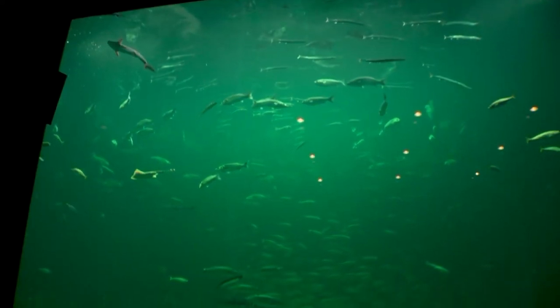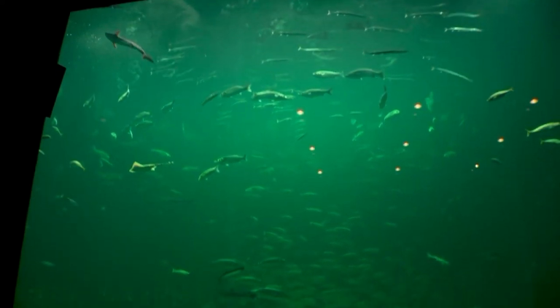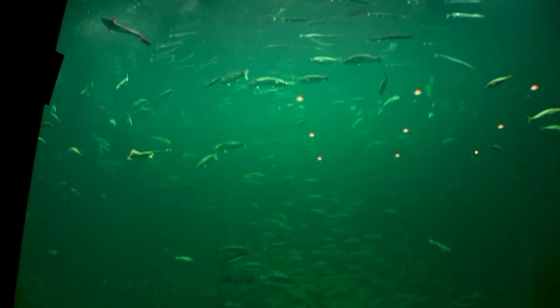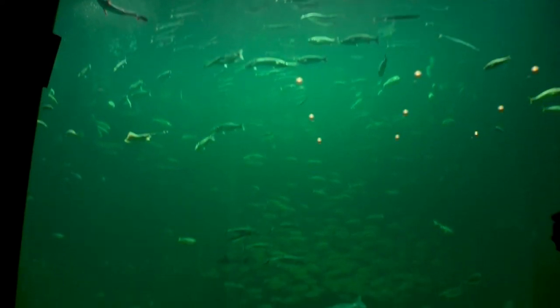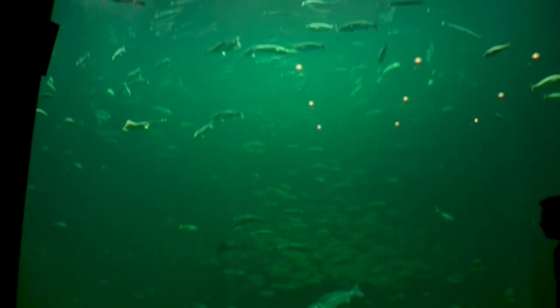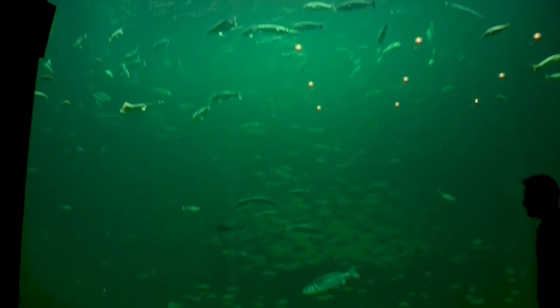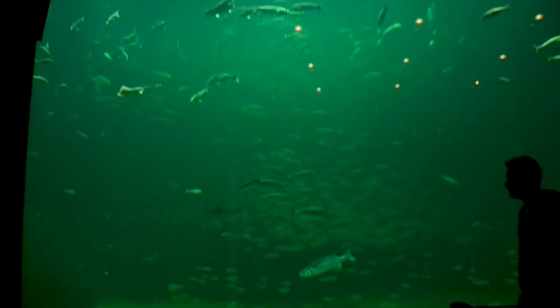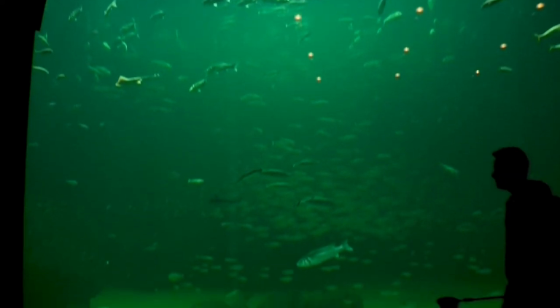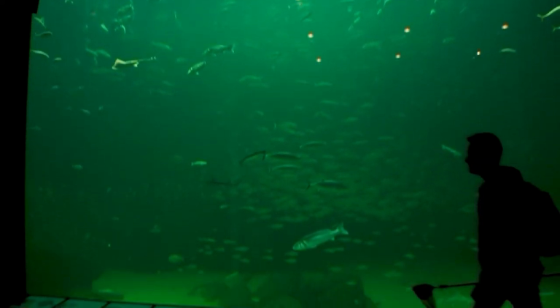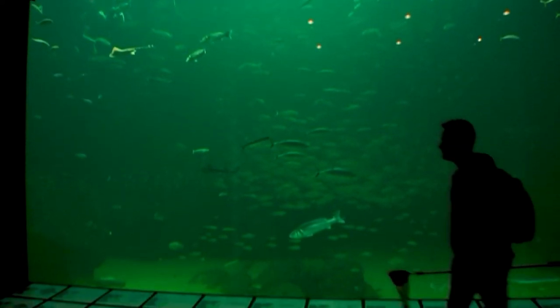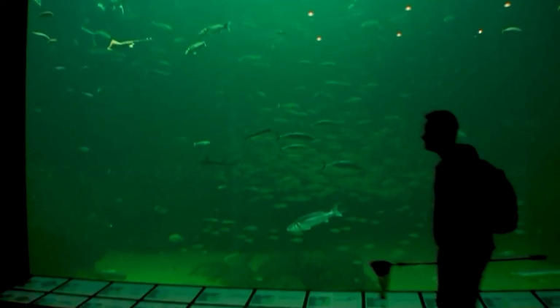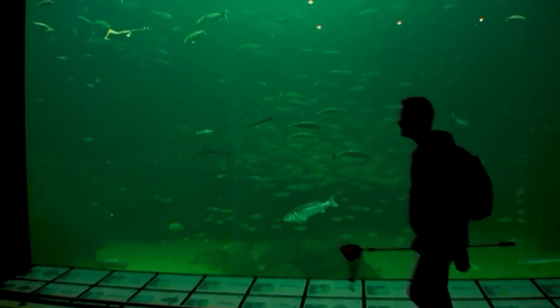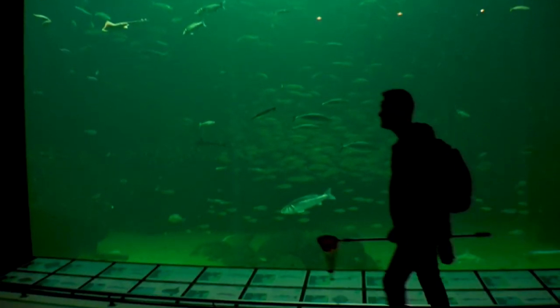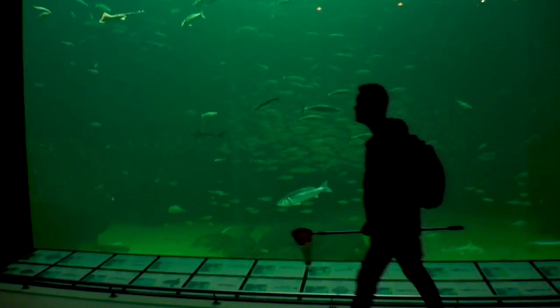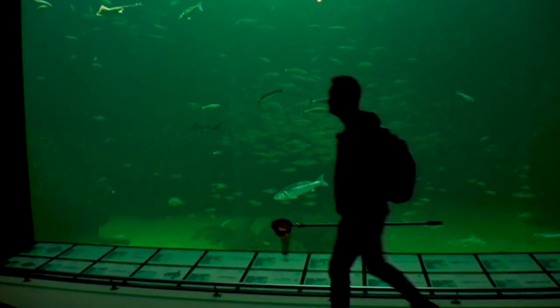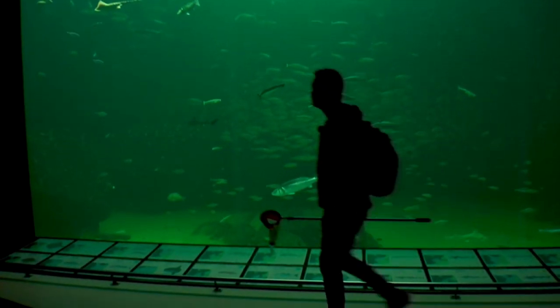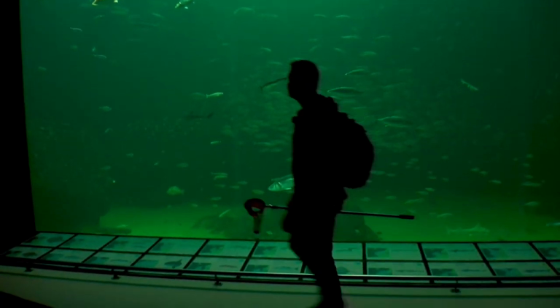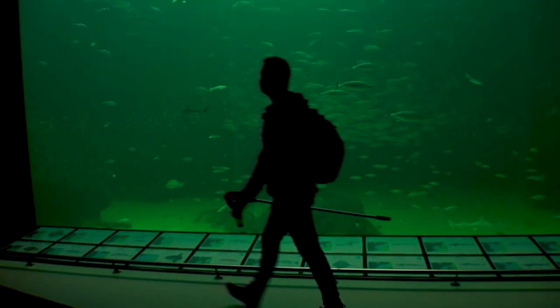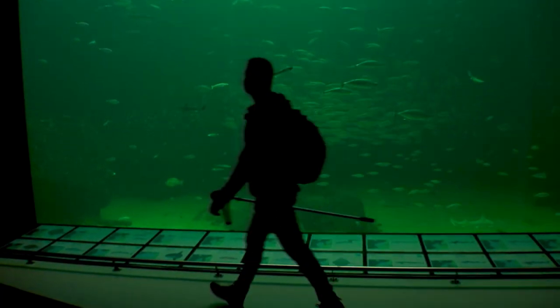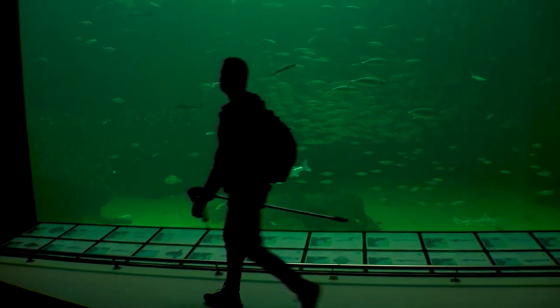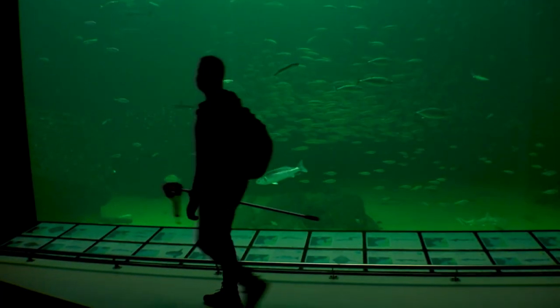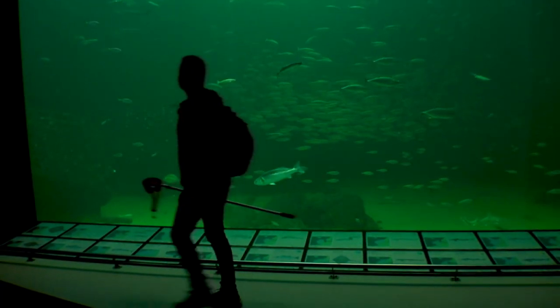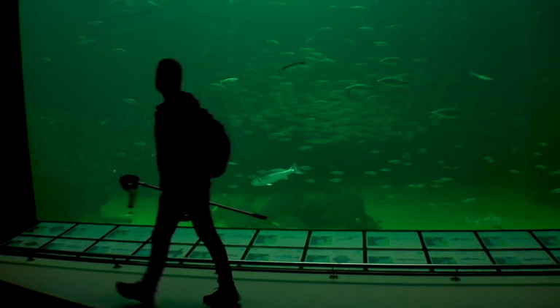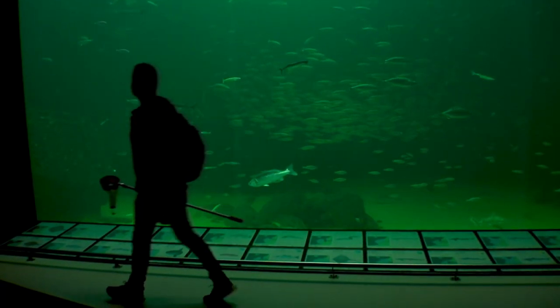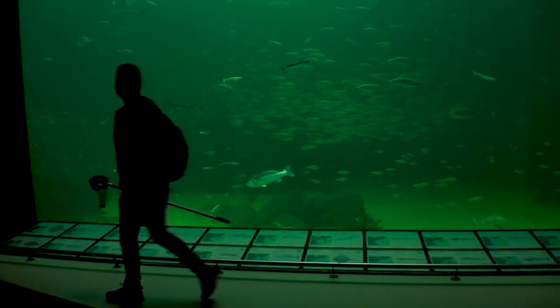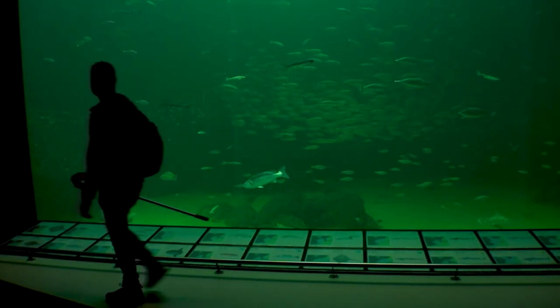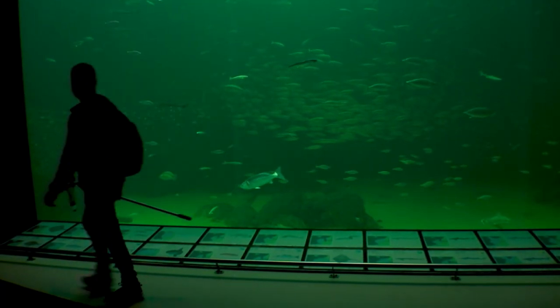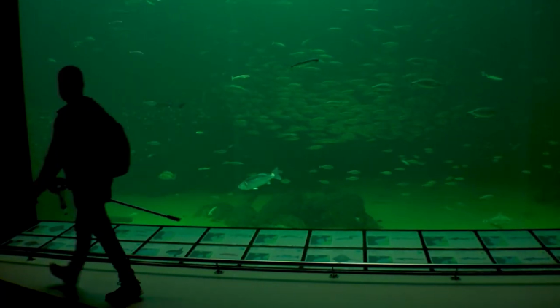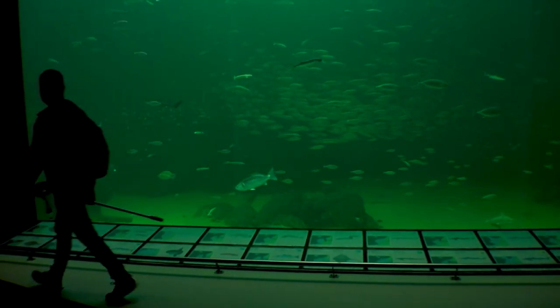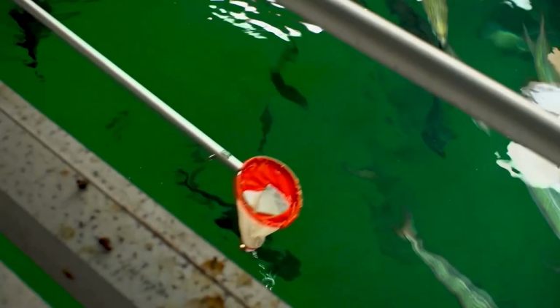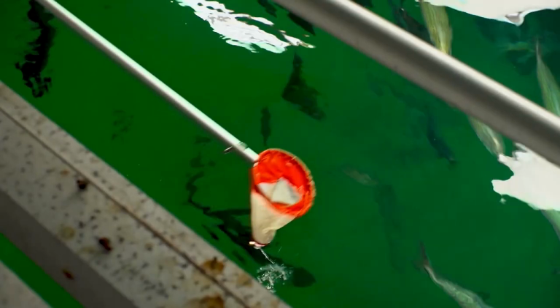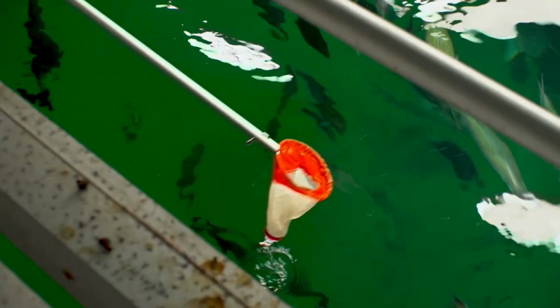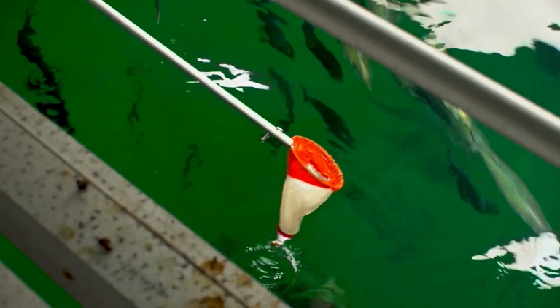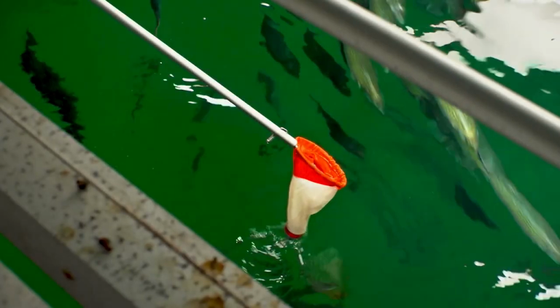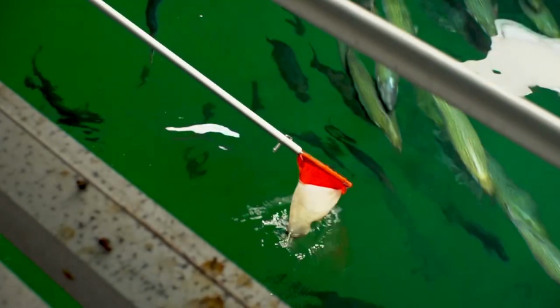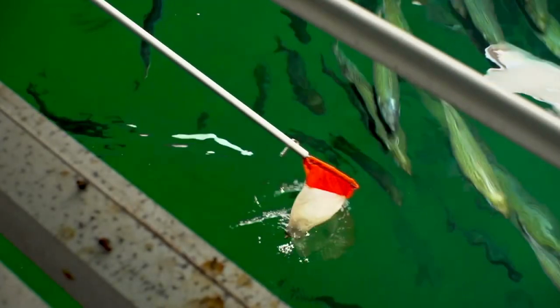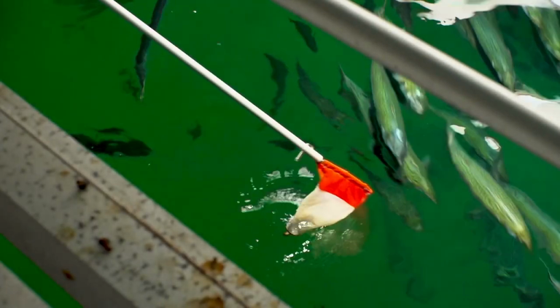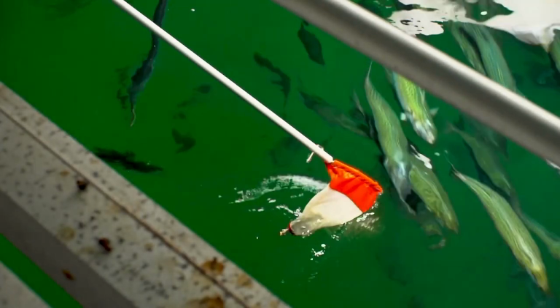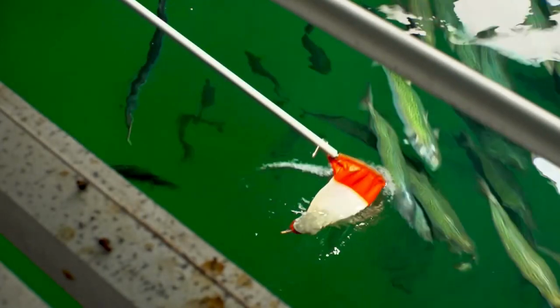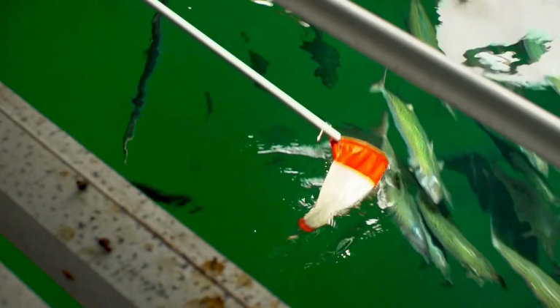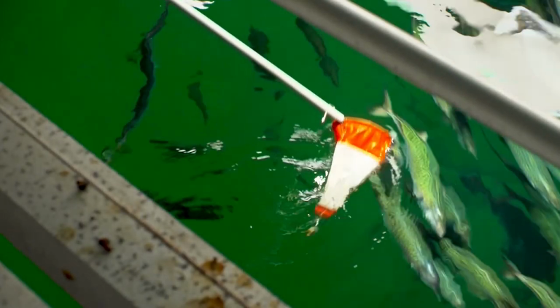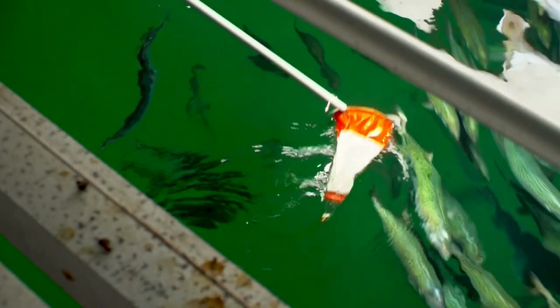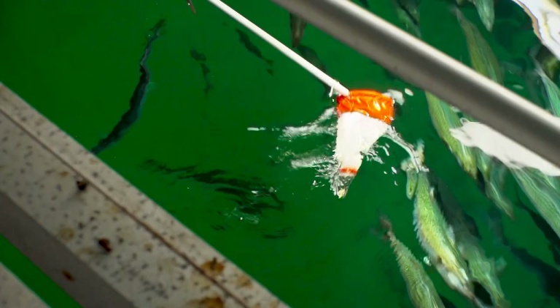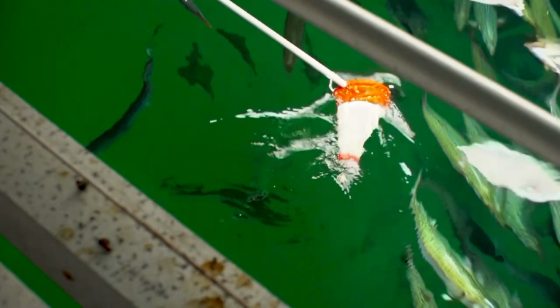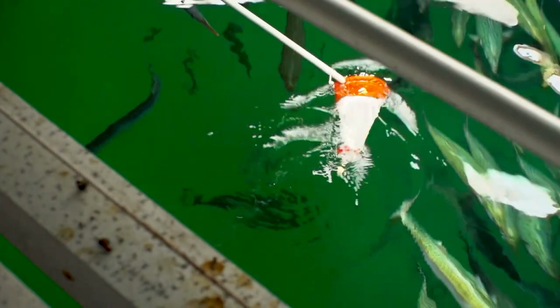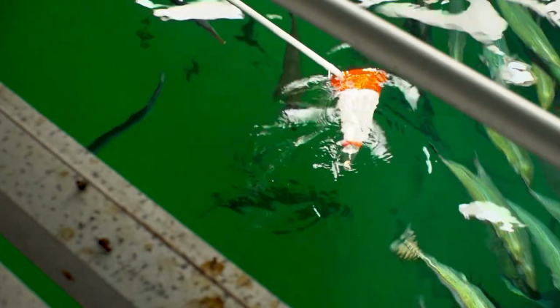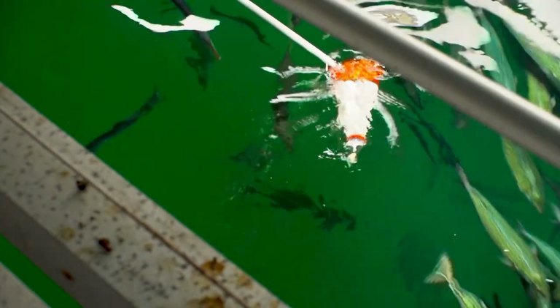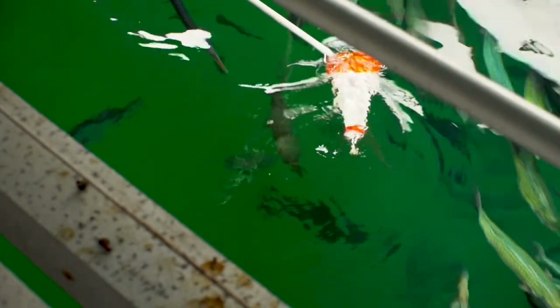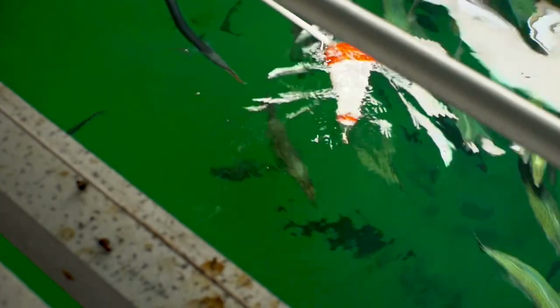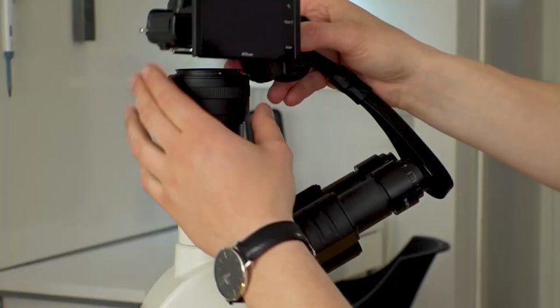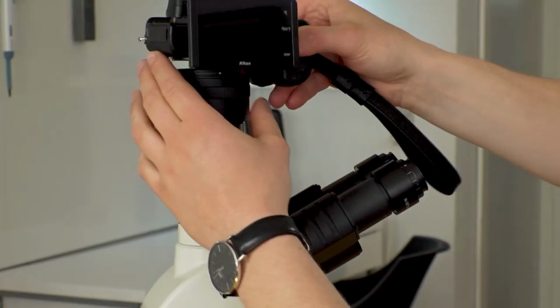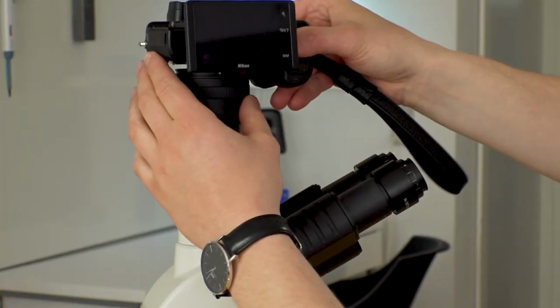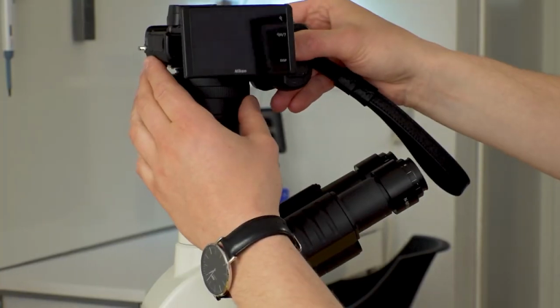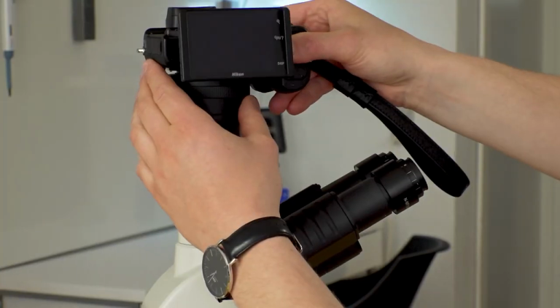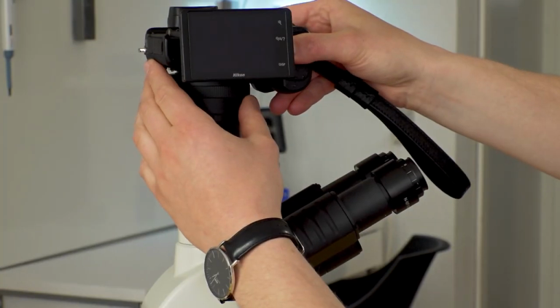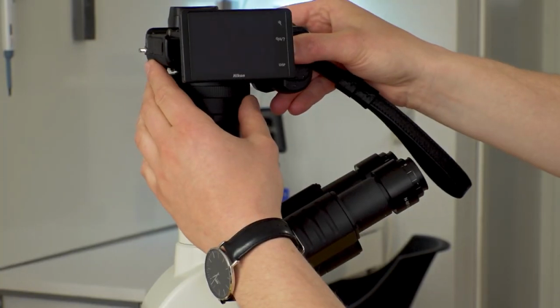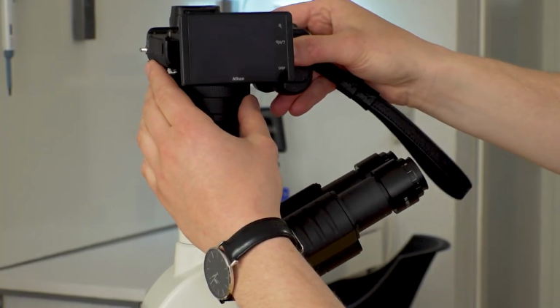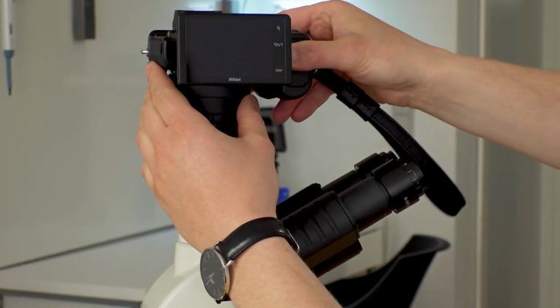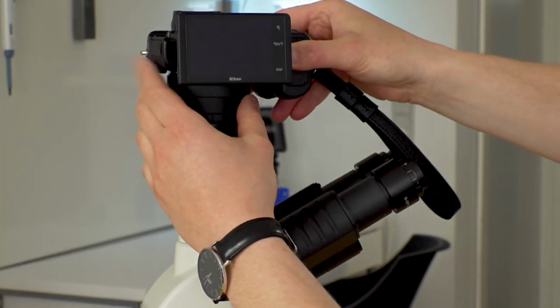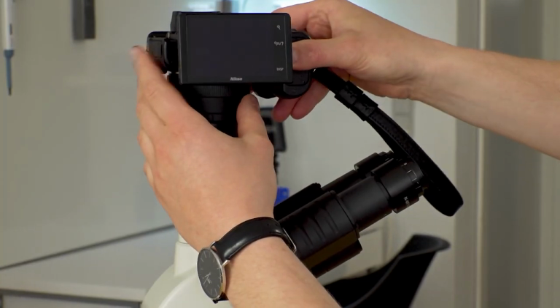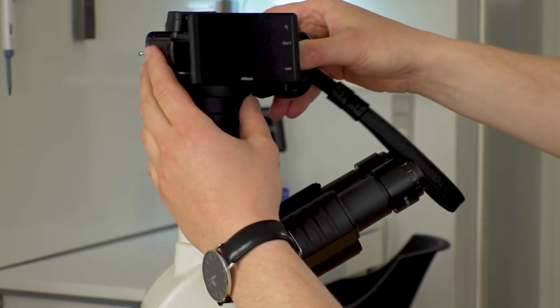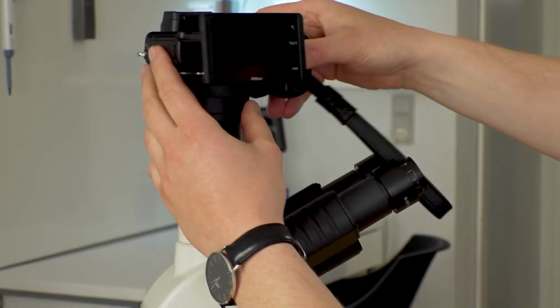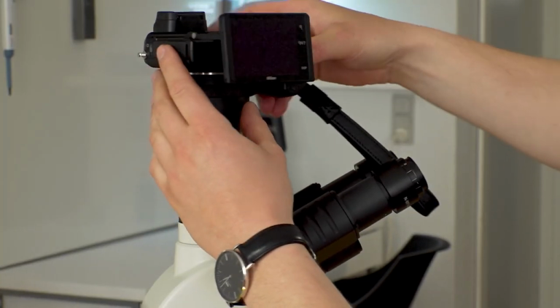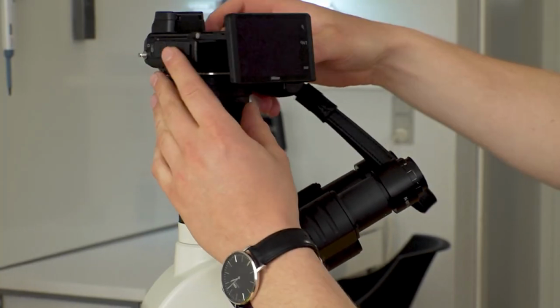A while ago I went to one of the largest saltwater aquariums in Europe to take some samples. Let's see what I found.